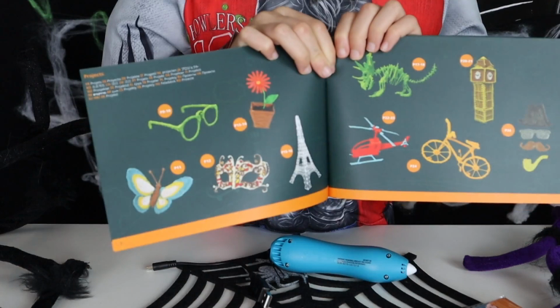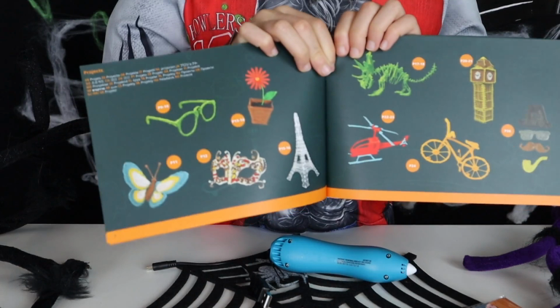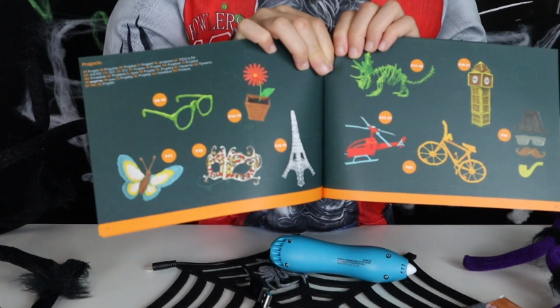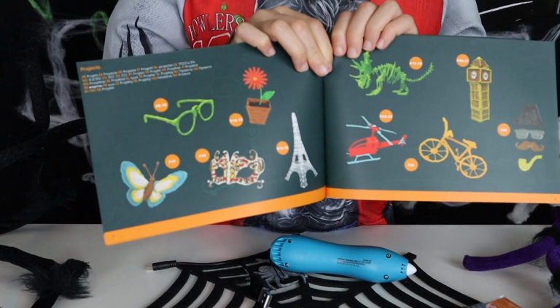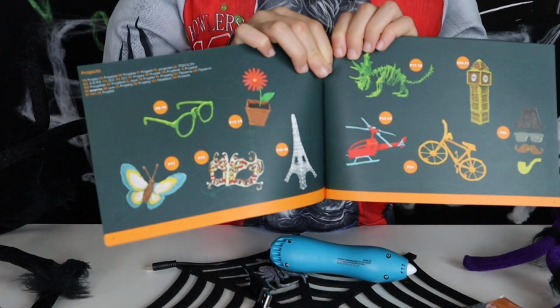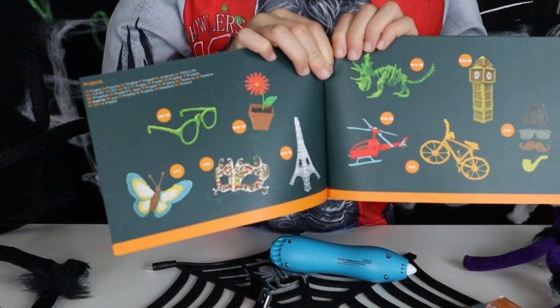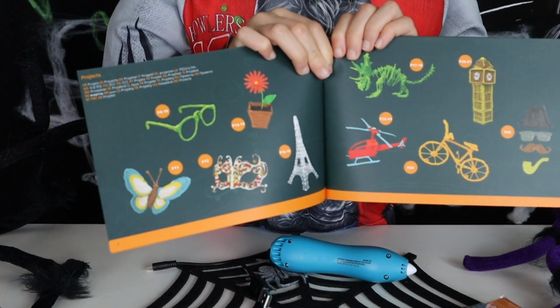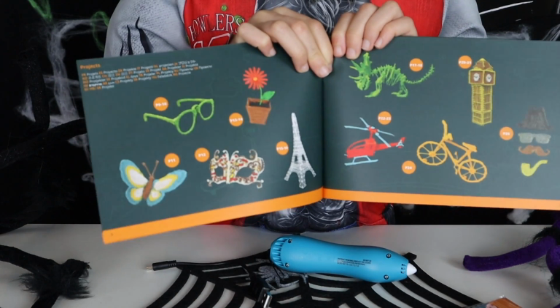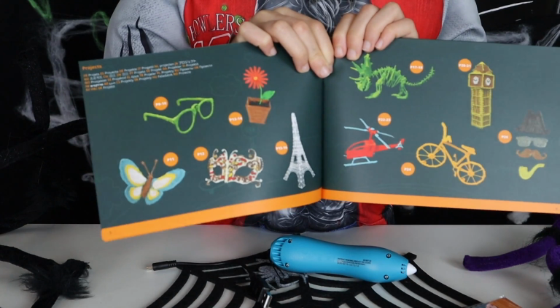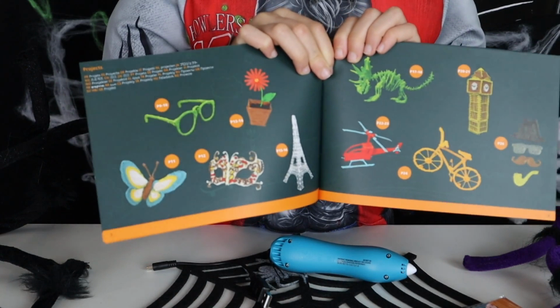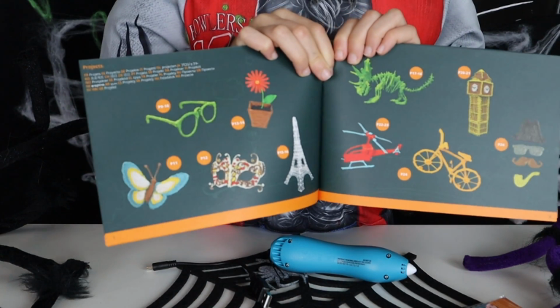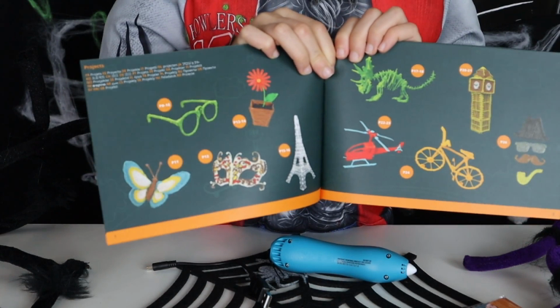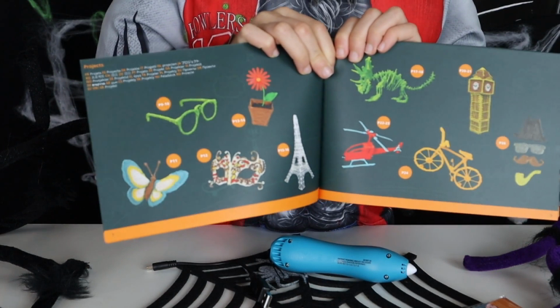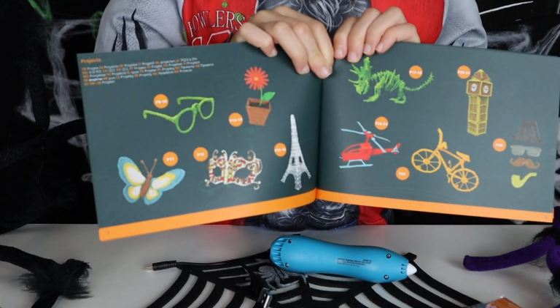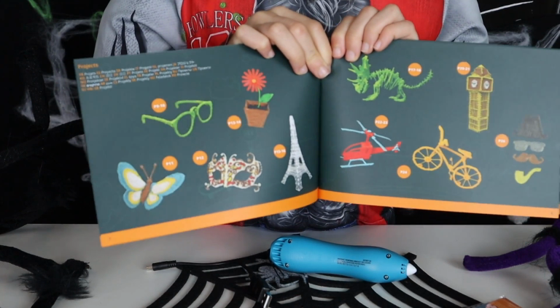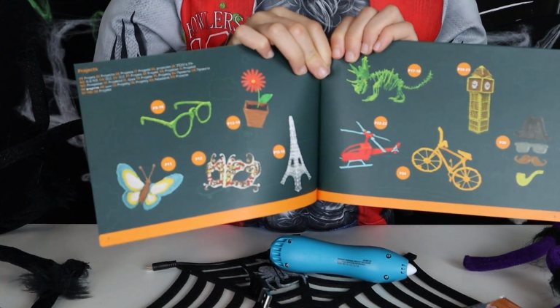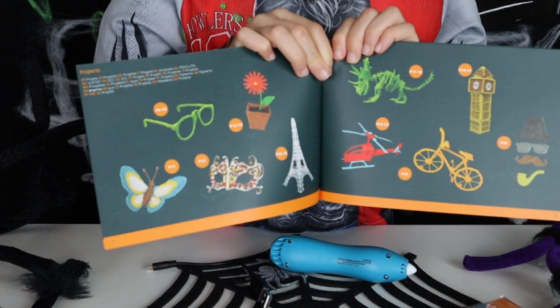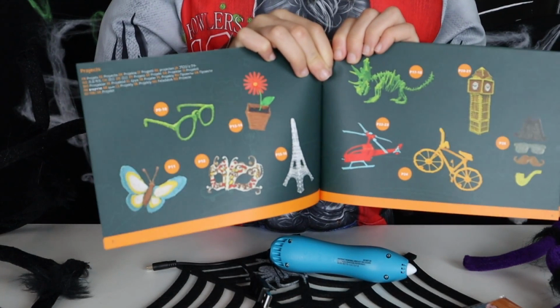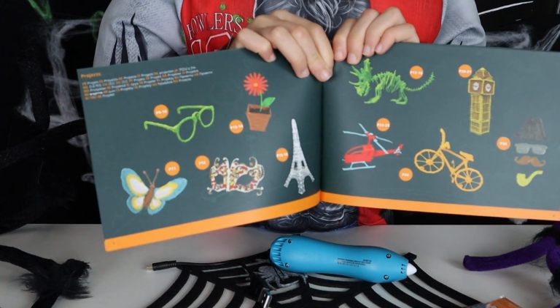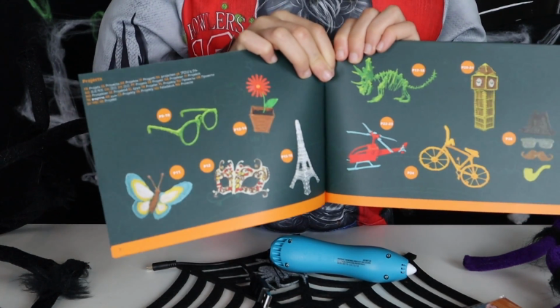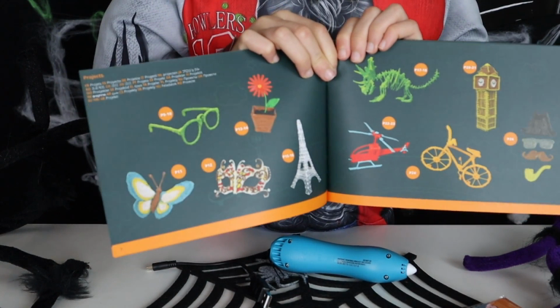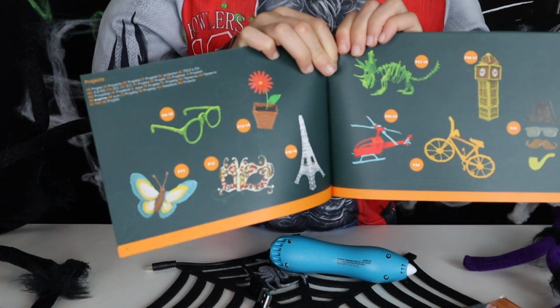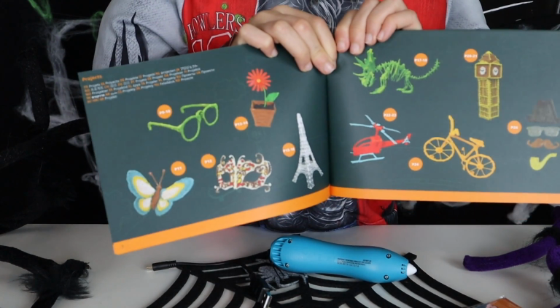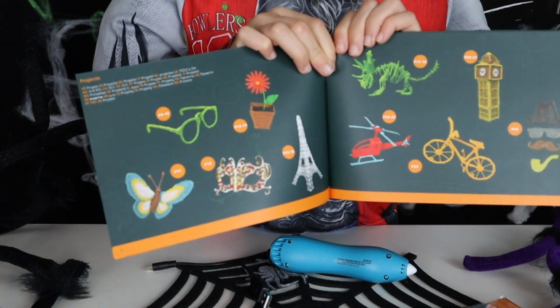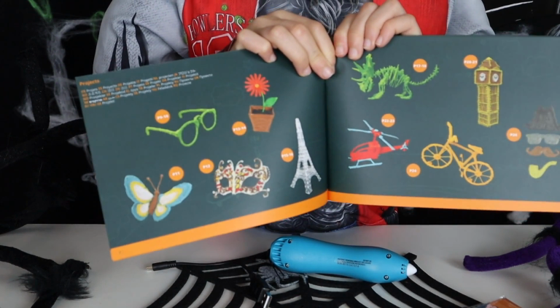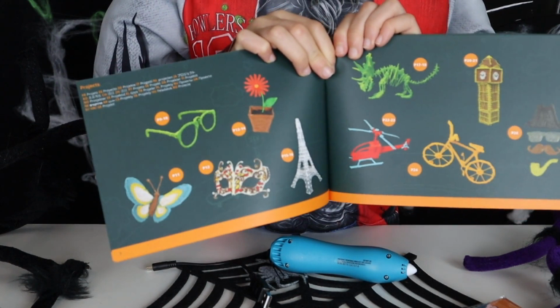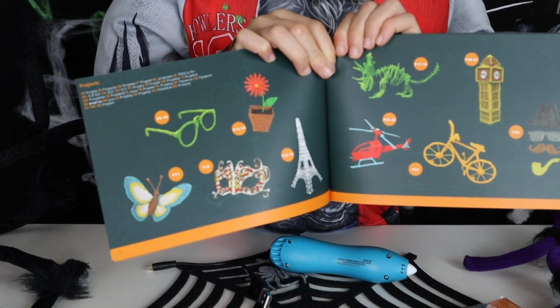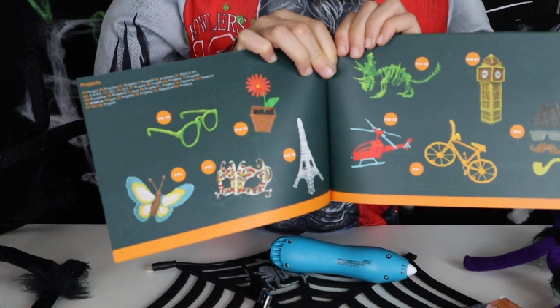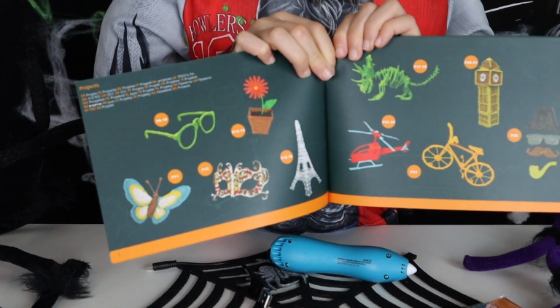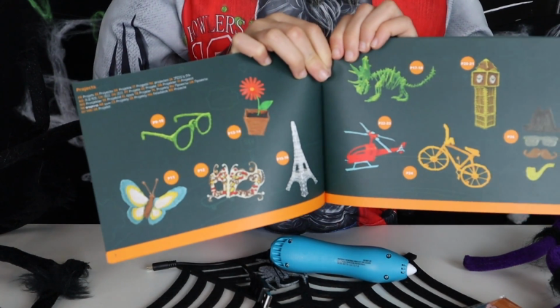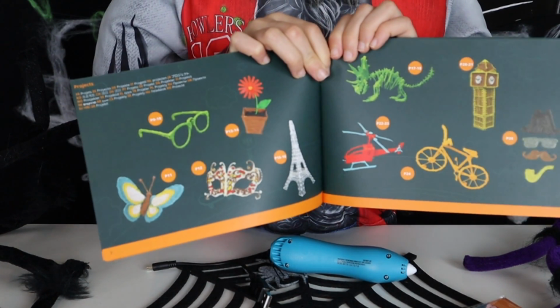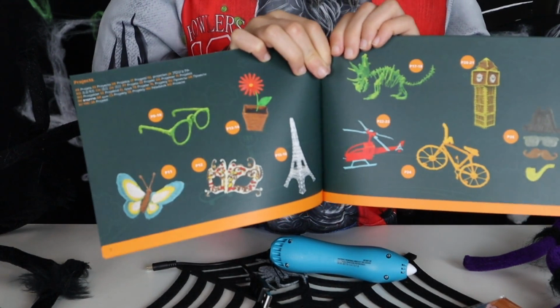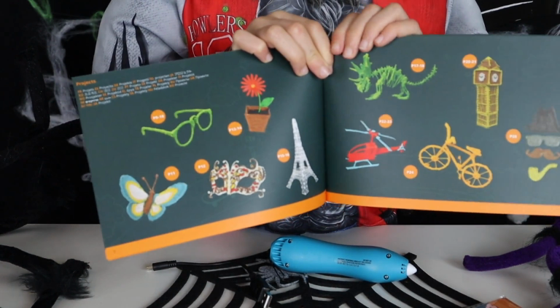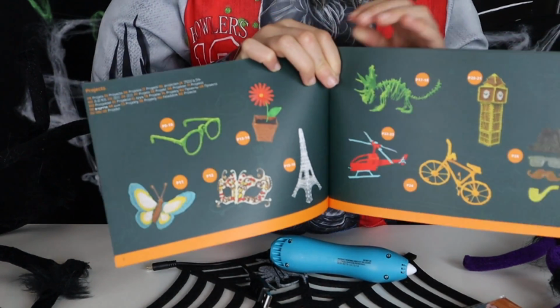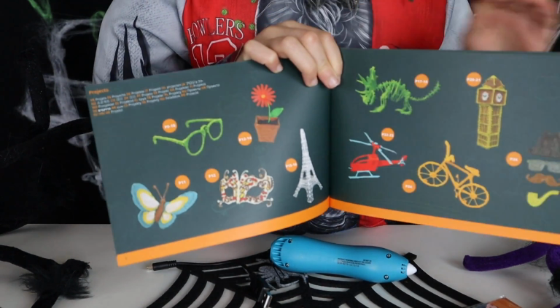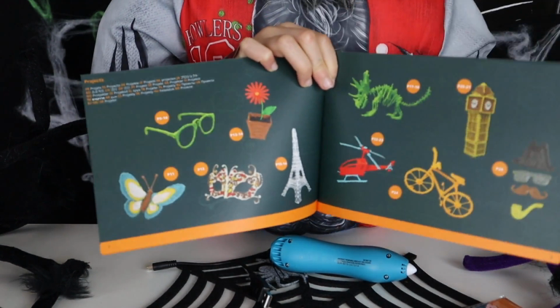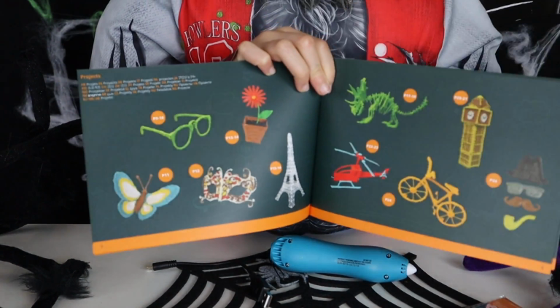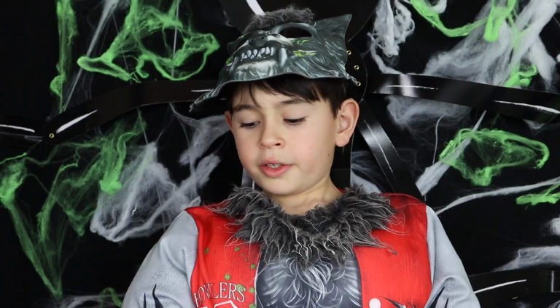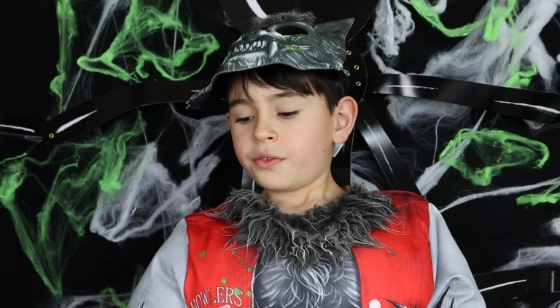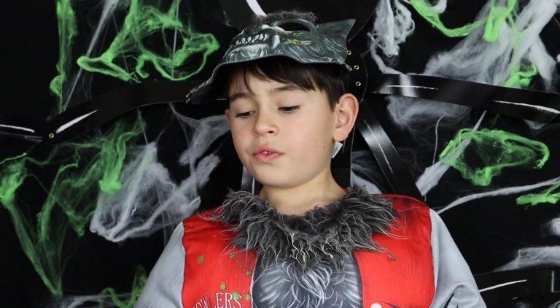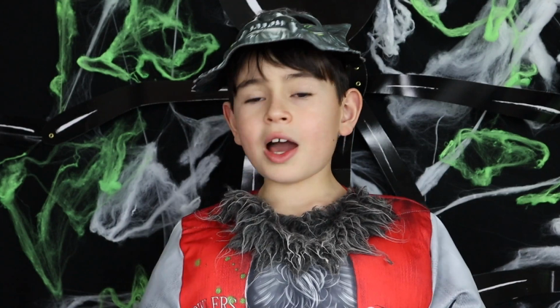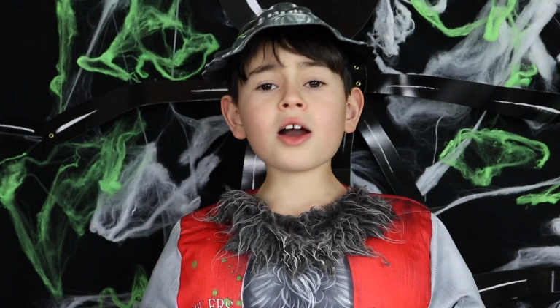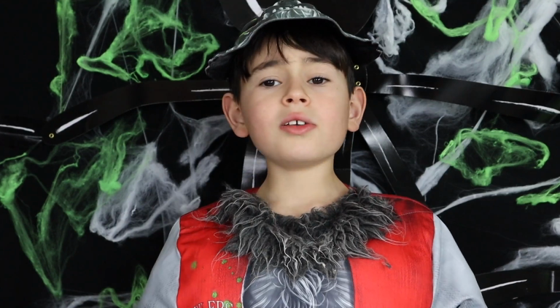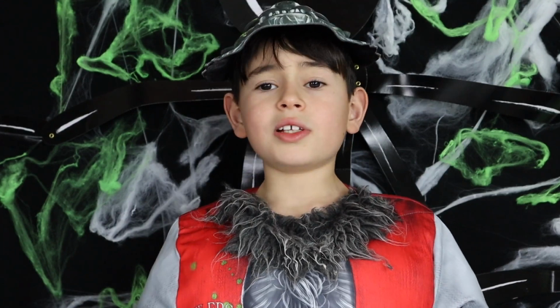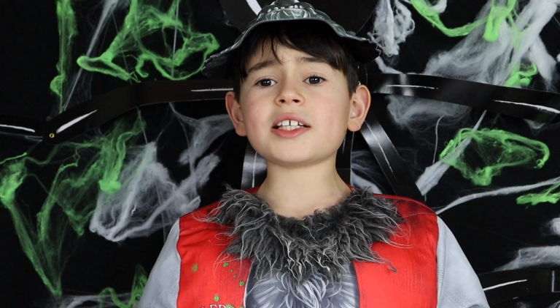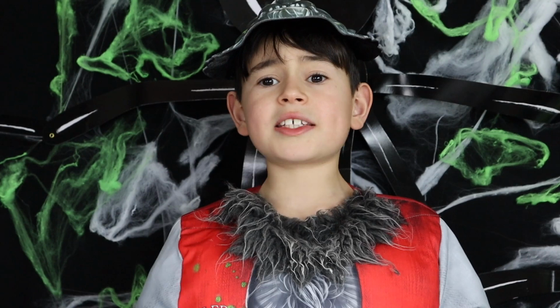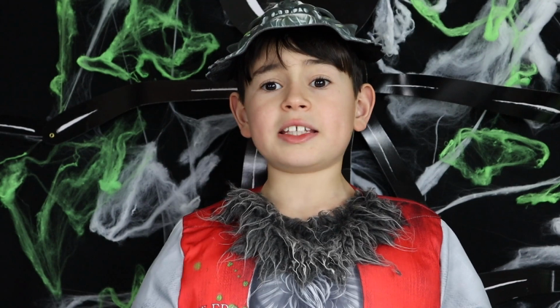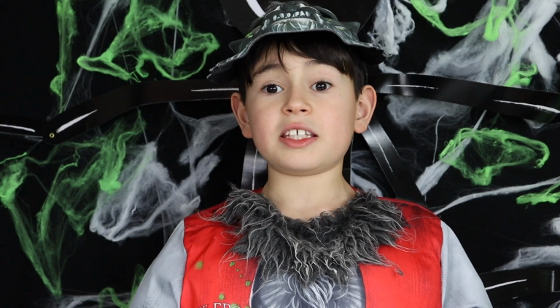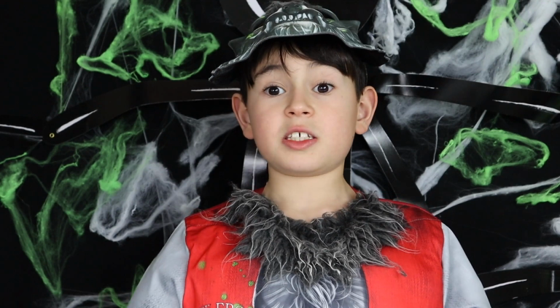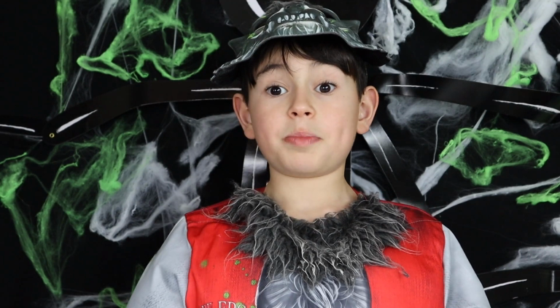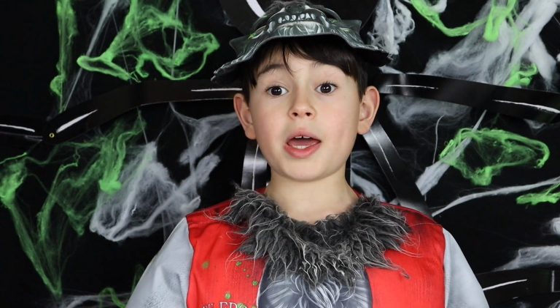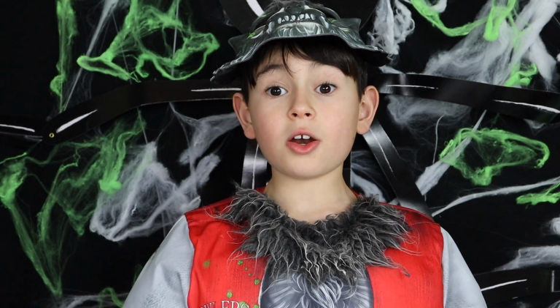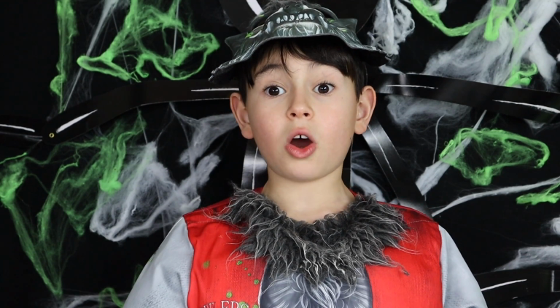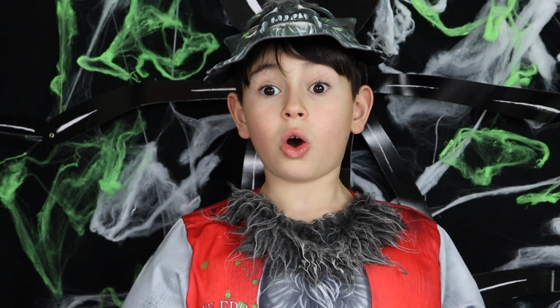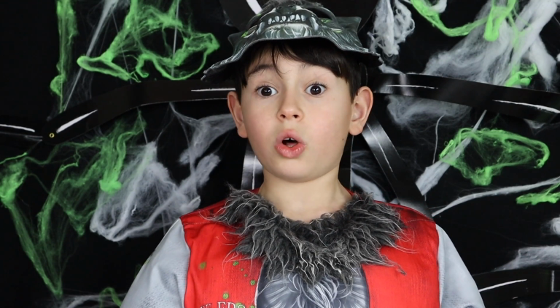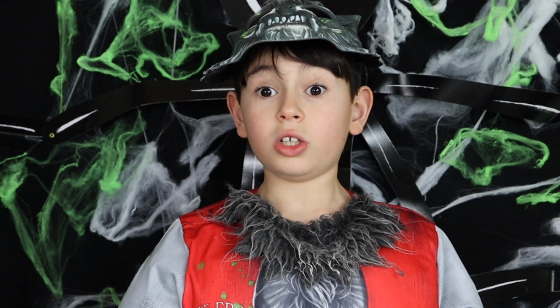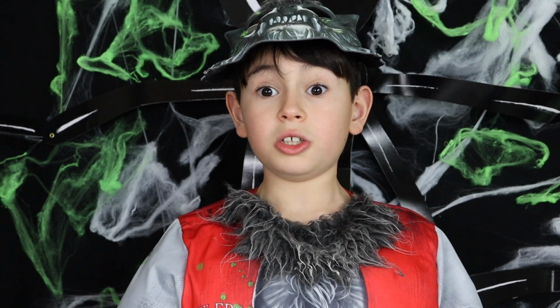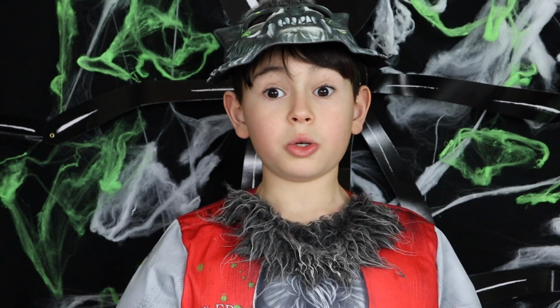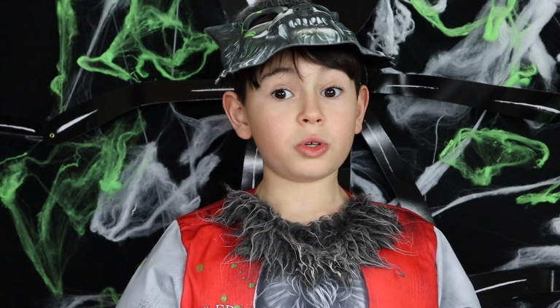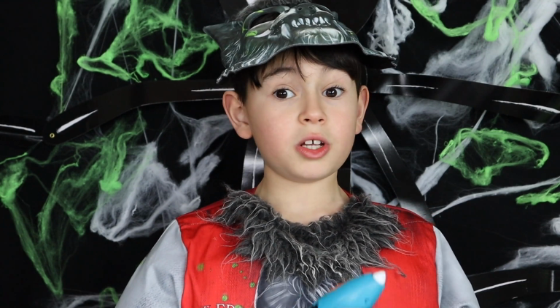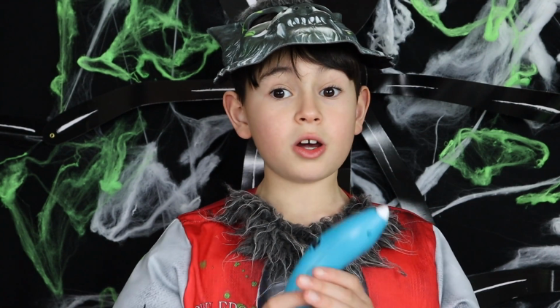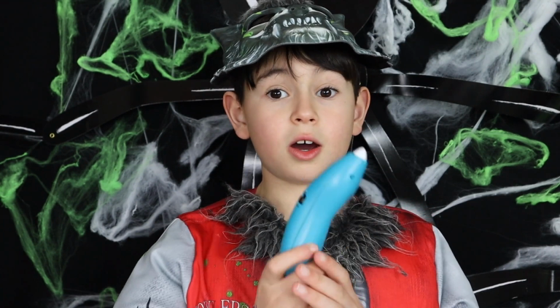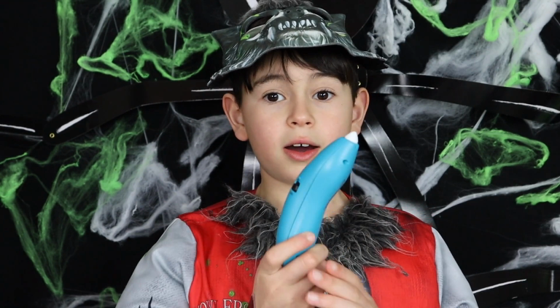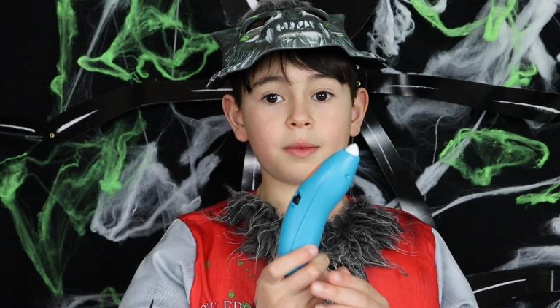Inside the instruction manual there are loads of cool templates. Now let's get this pen all loaded up.